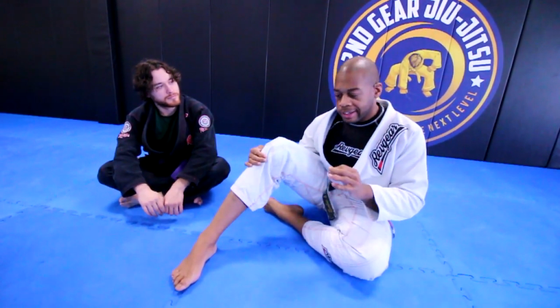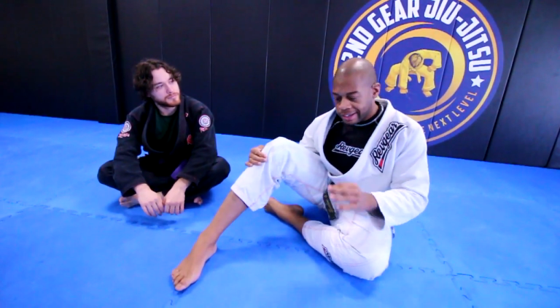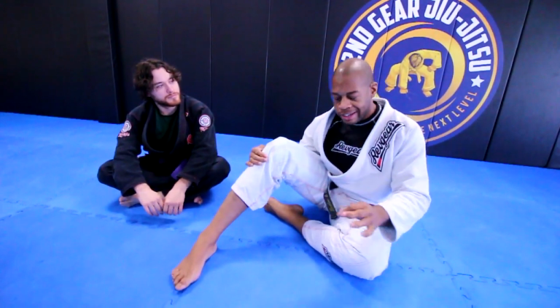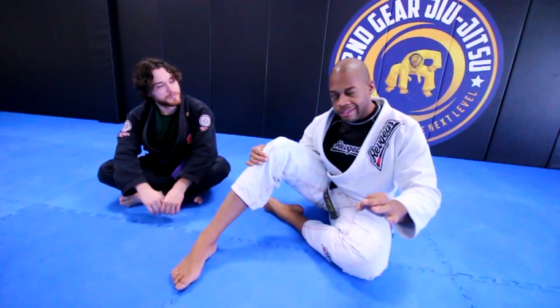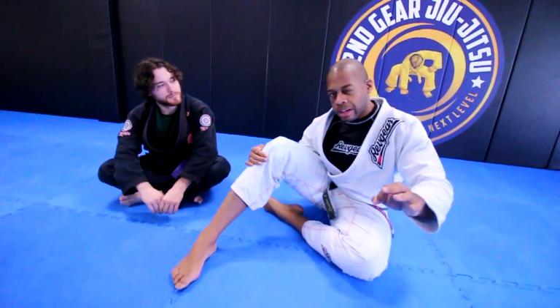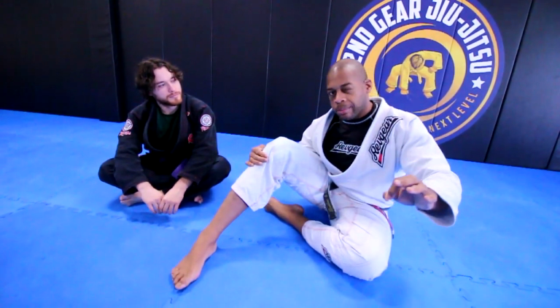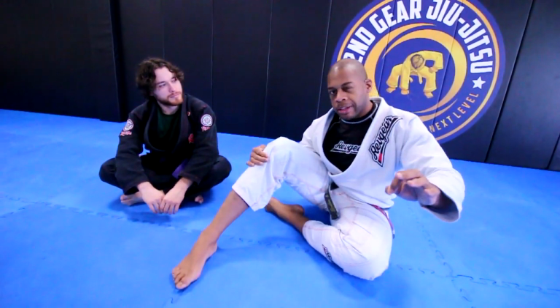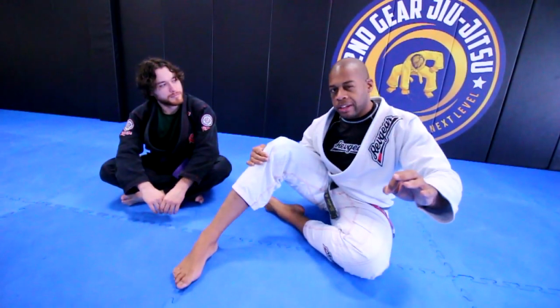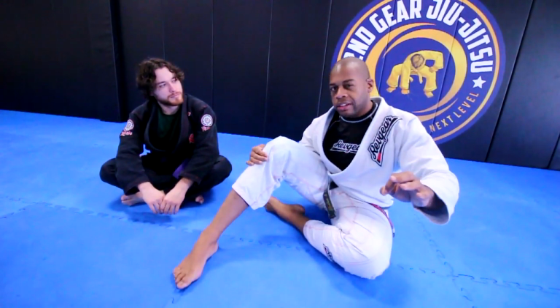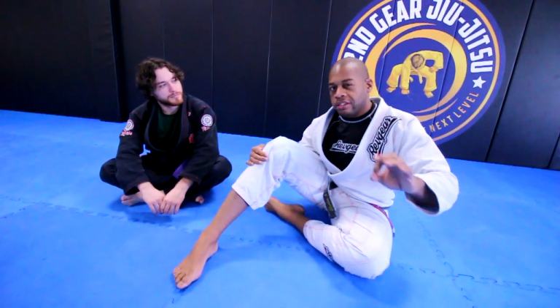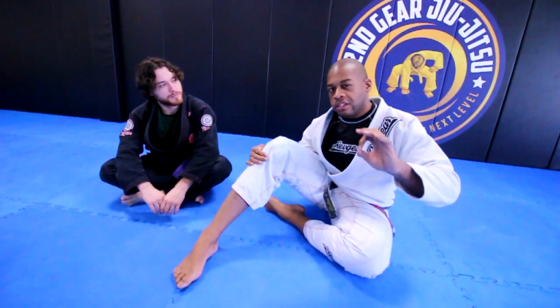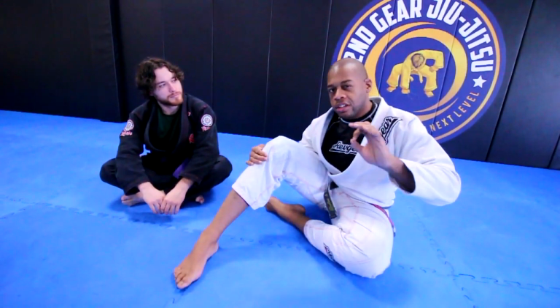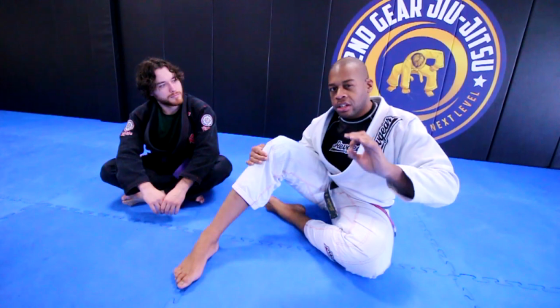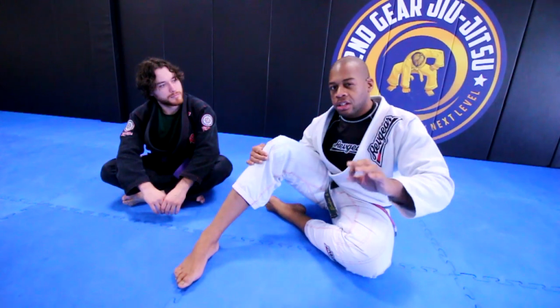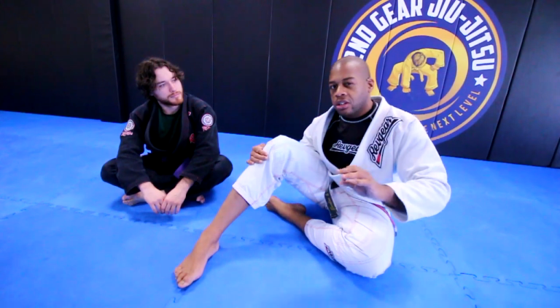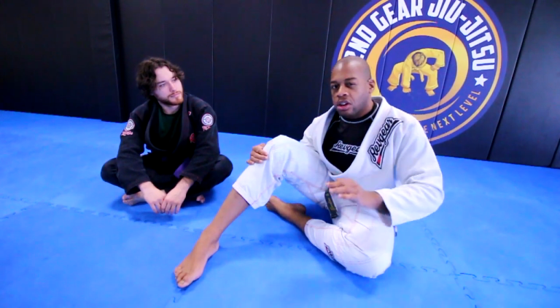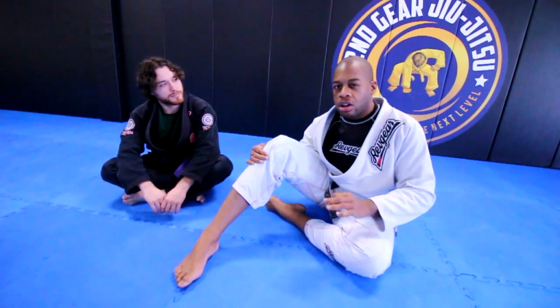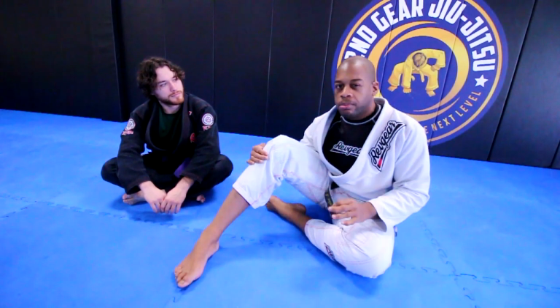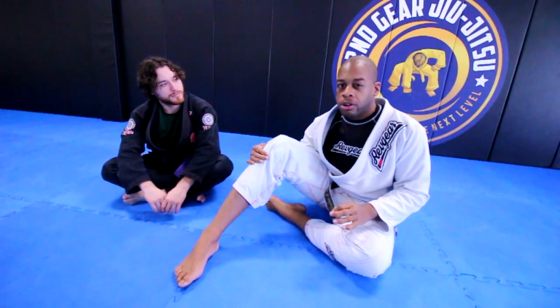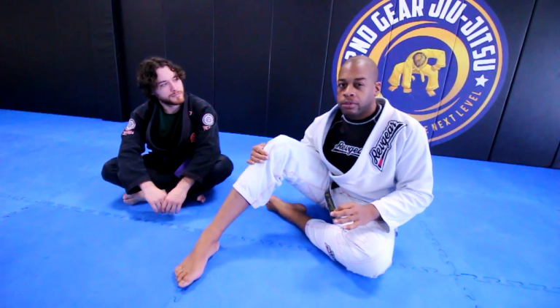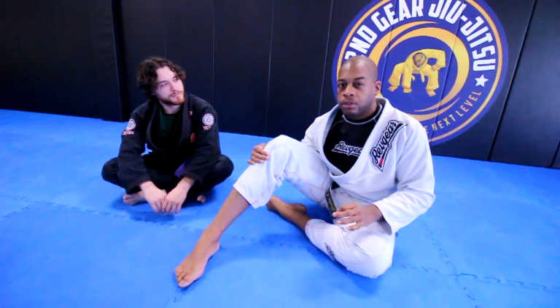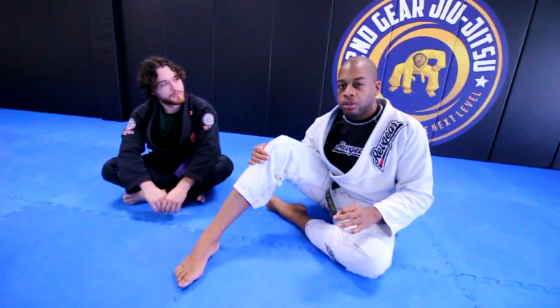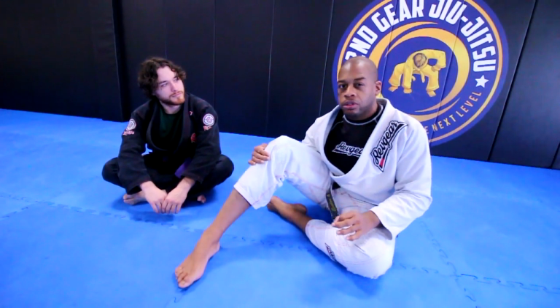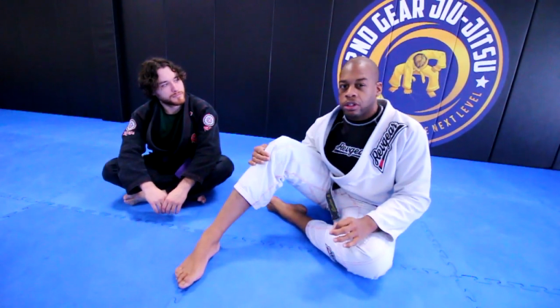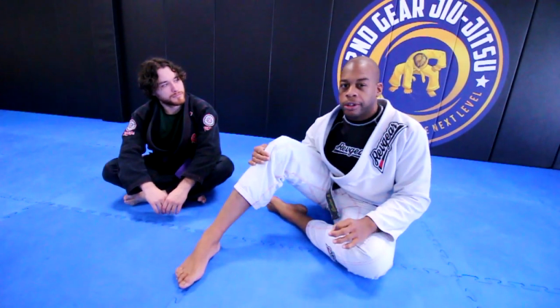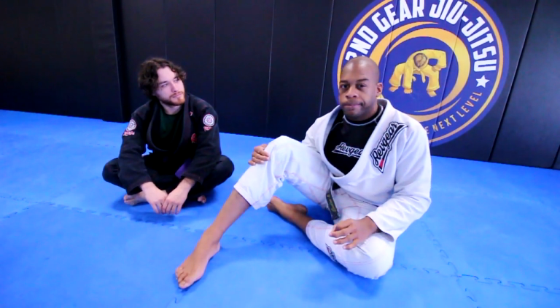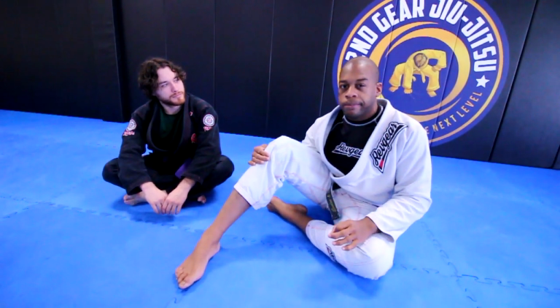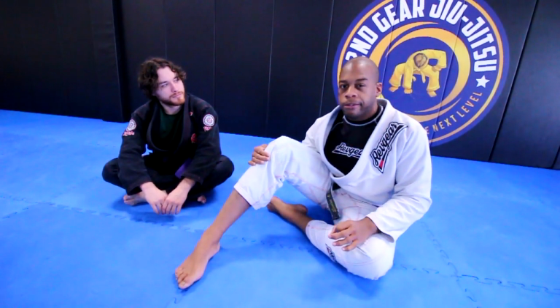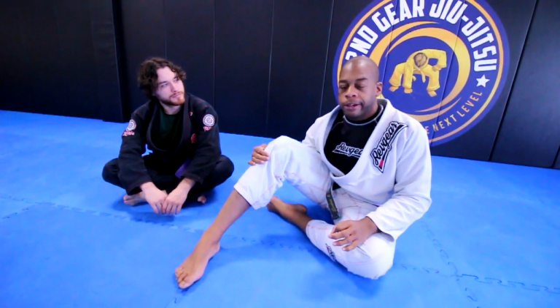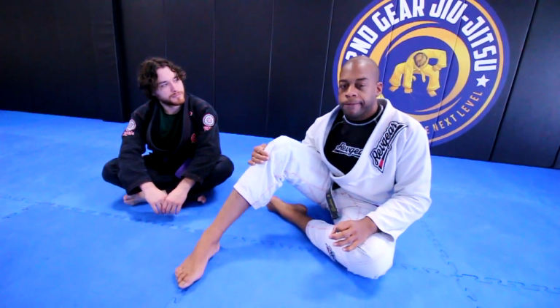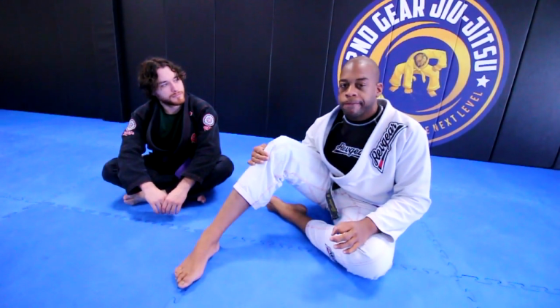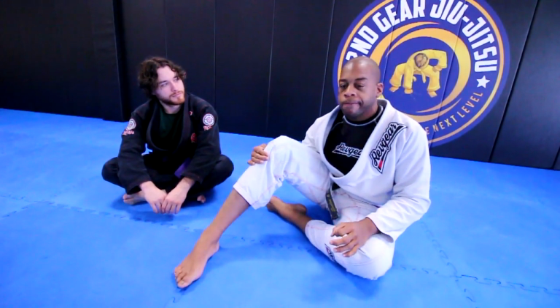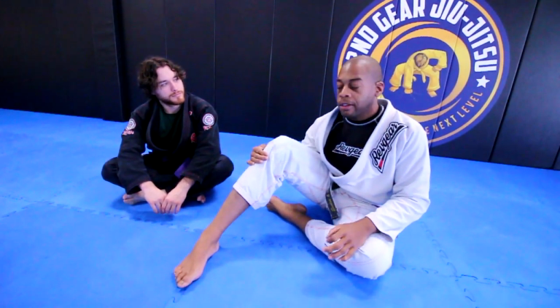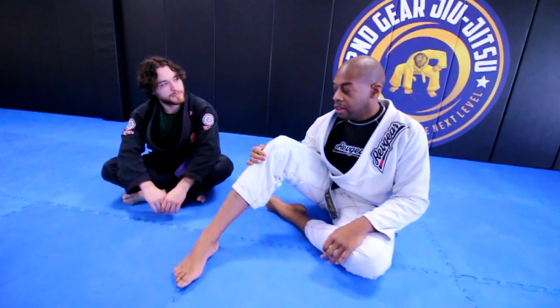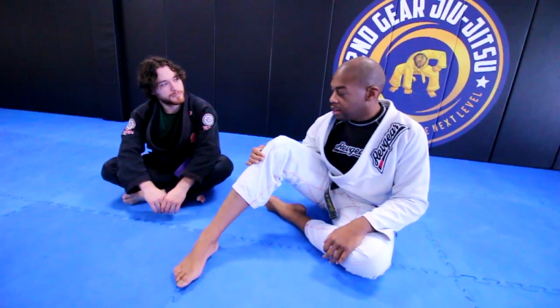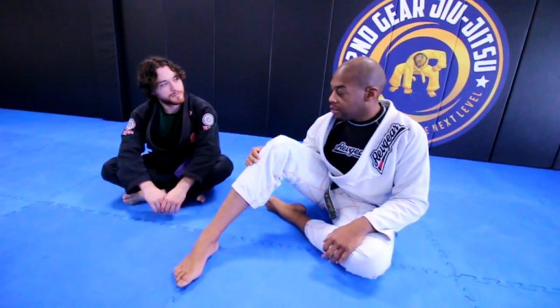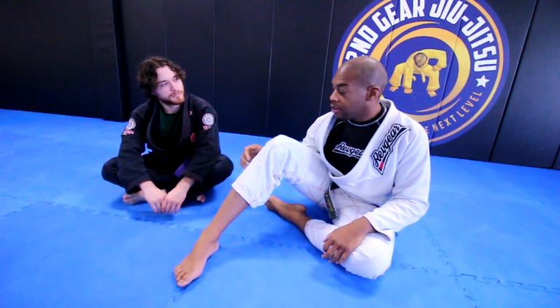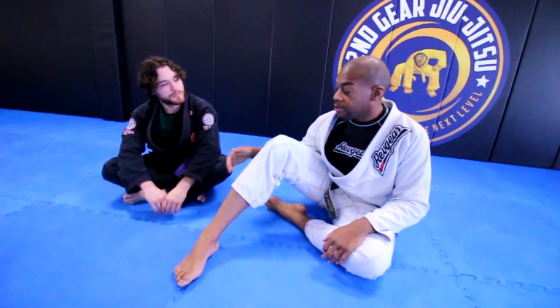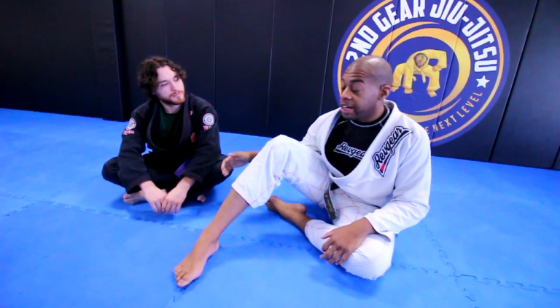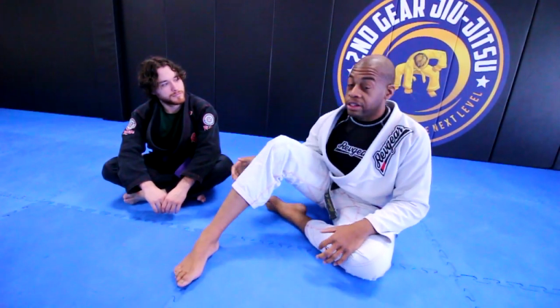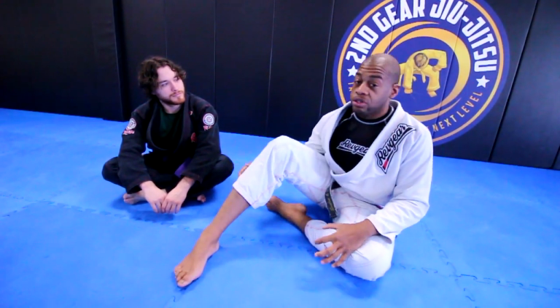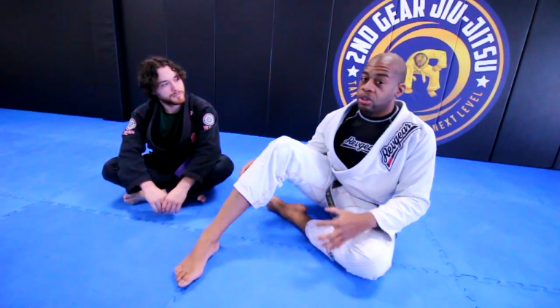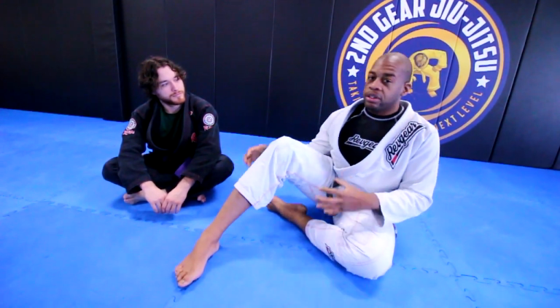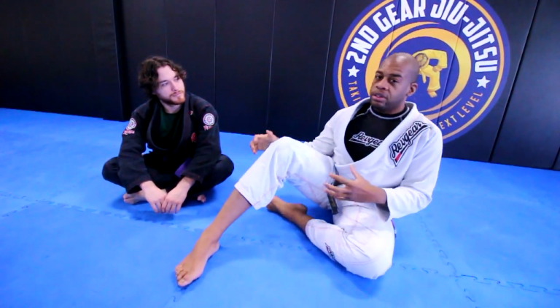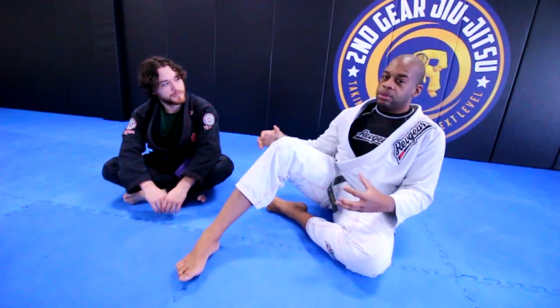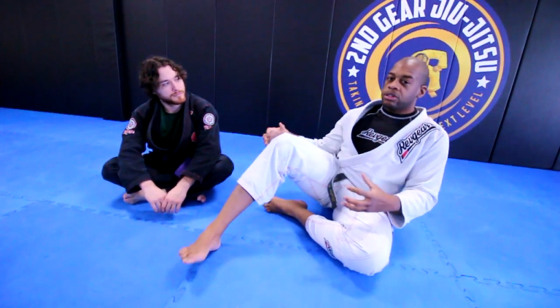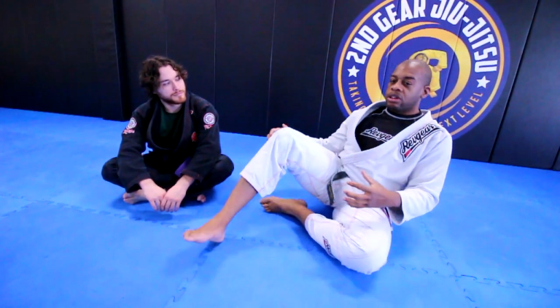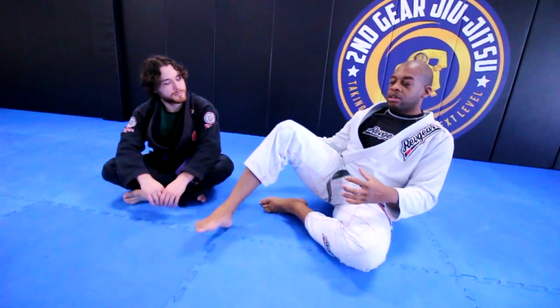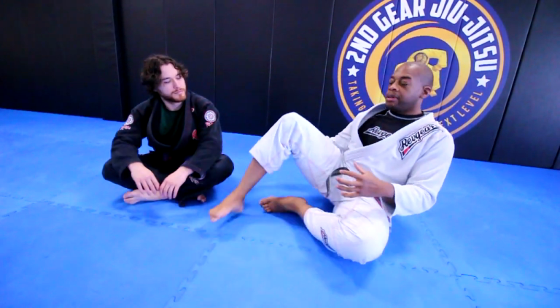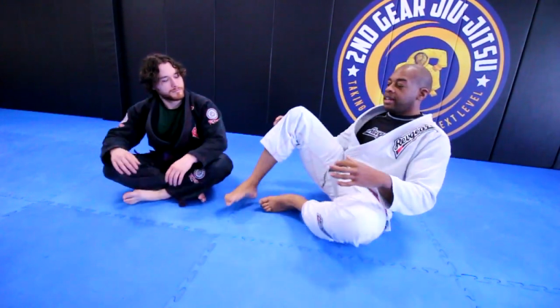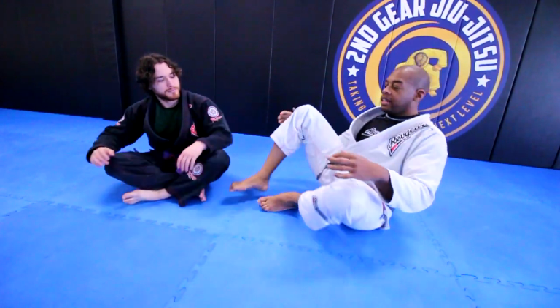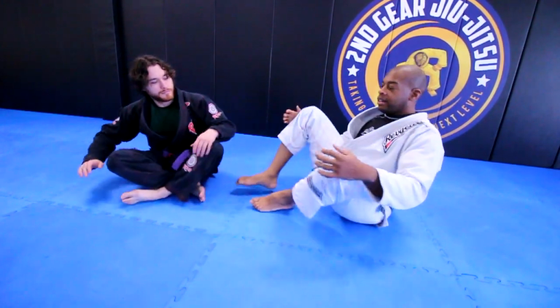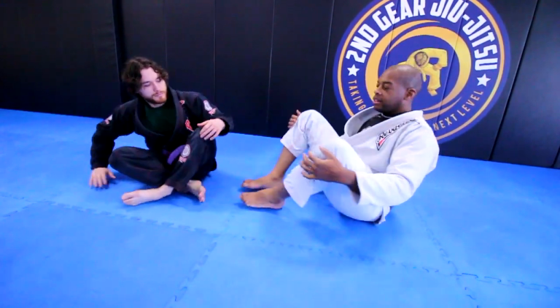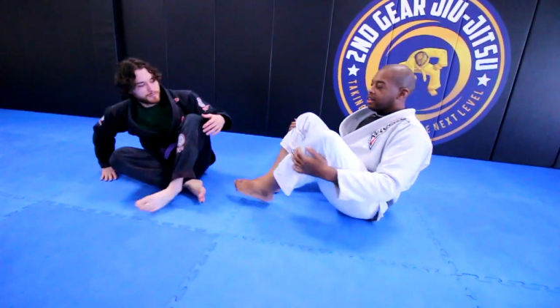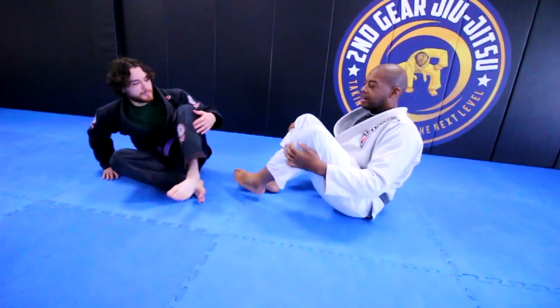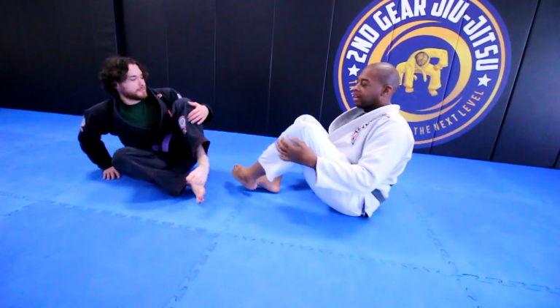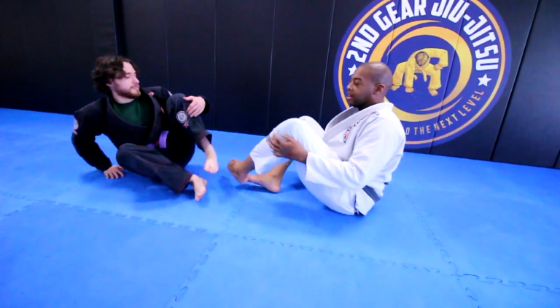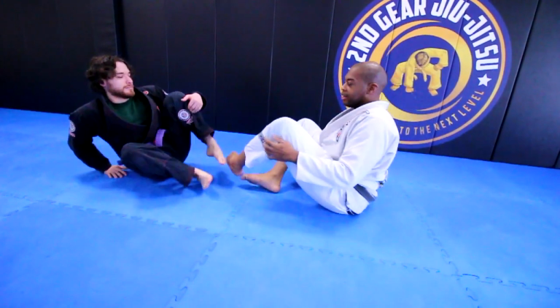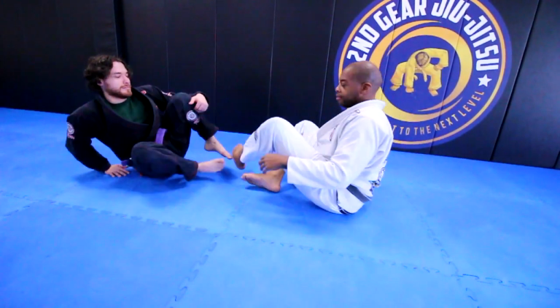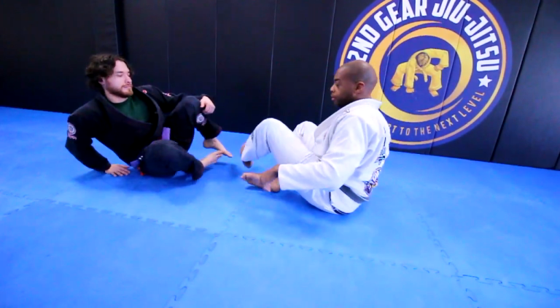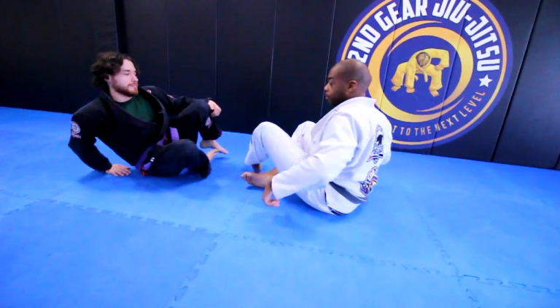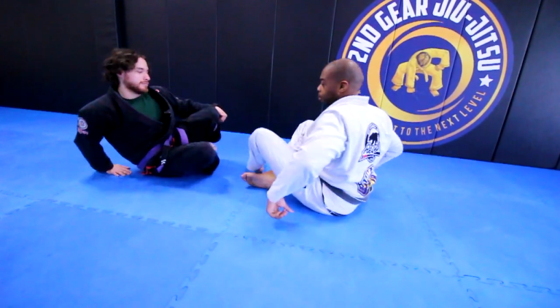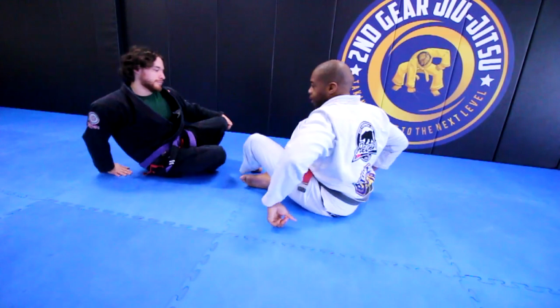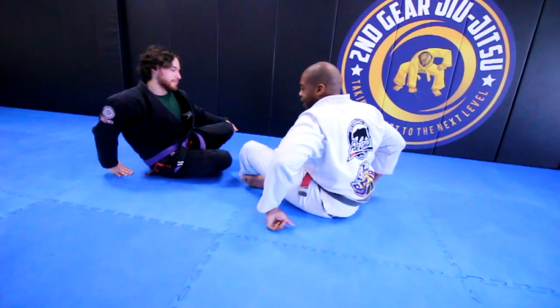Today's topic is the armbar from close guard. Let's get right into it because I want to talk about it in a kind of different way.